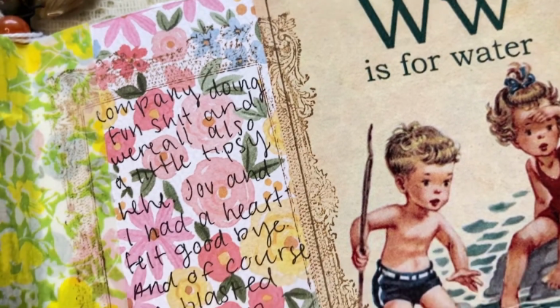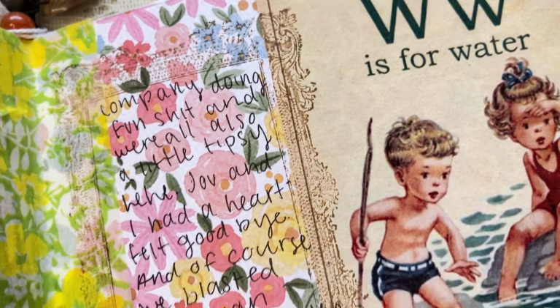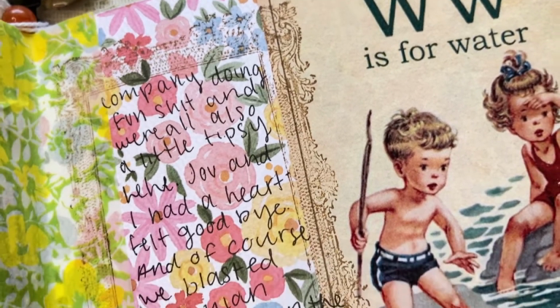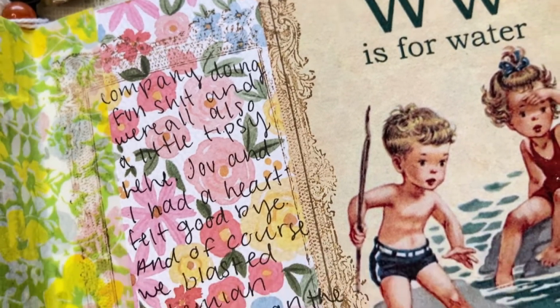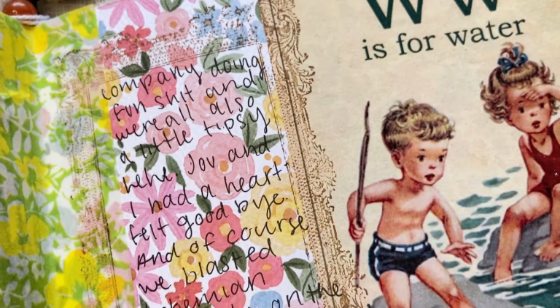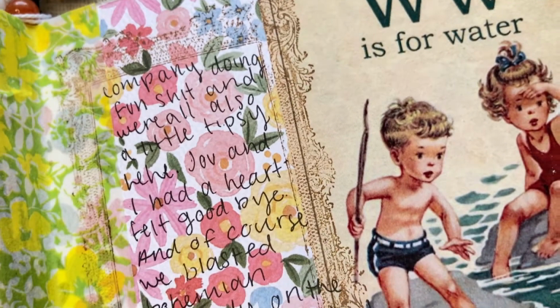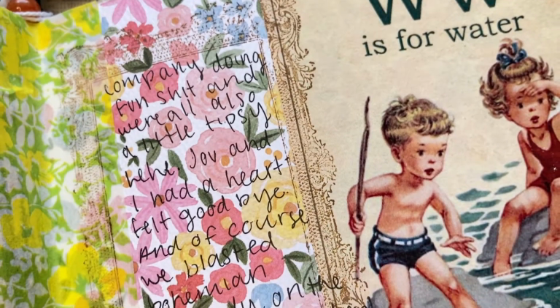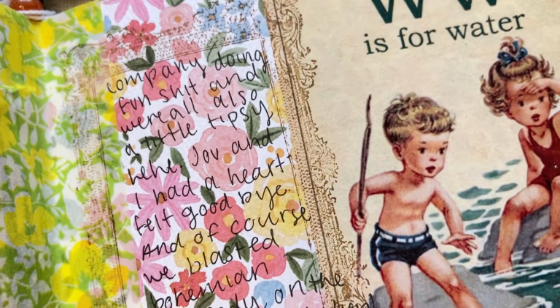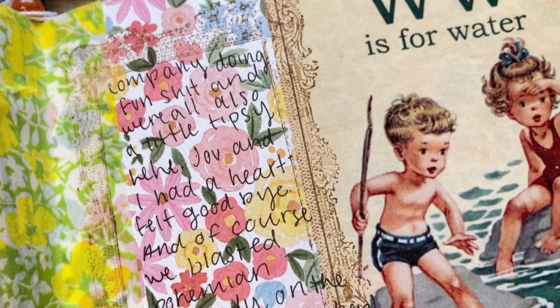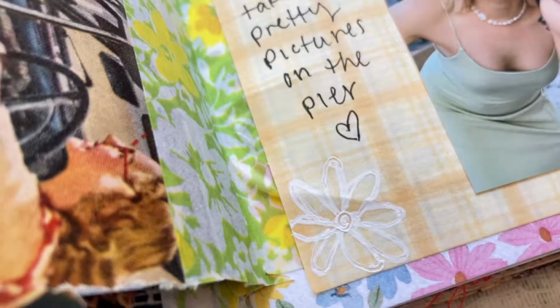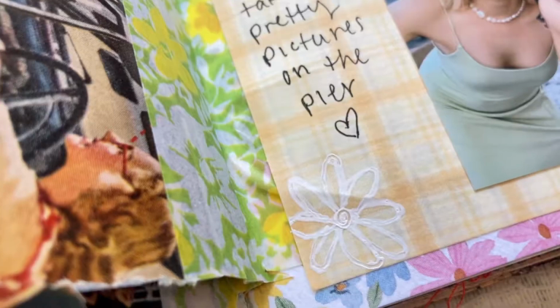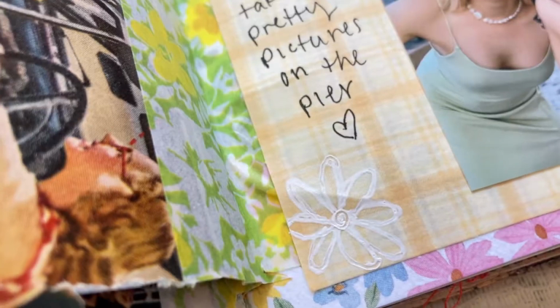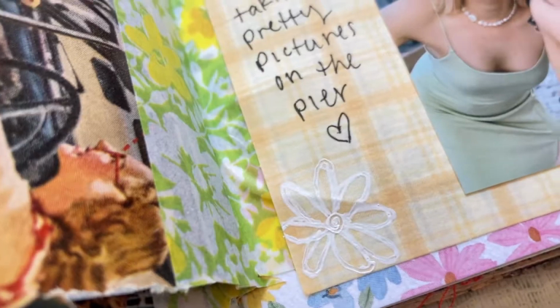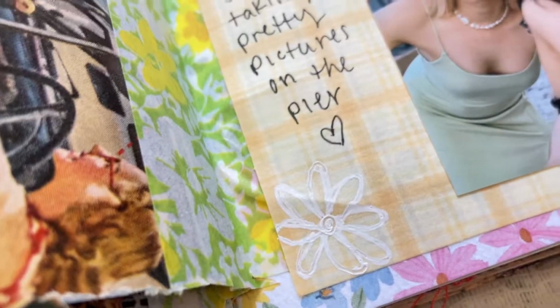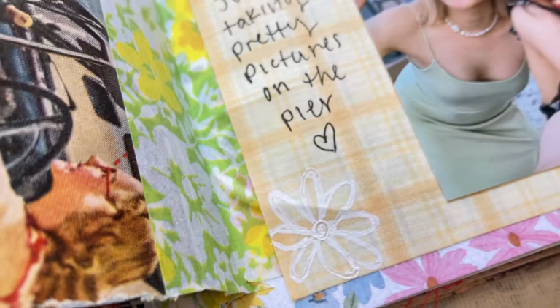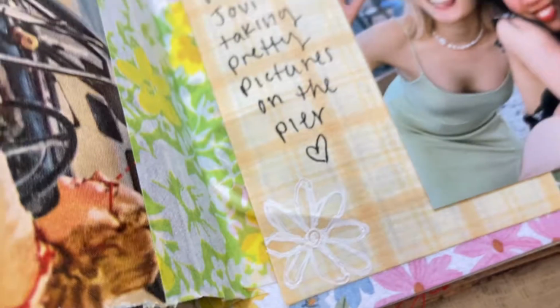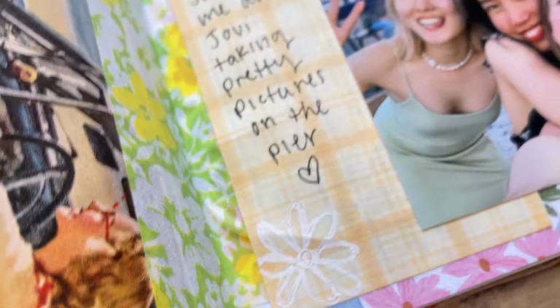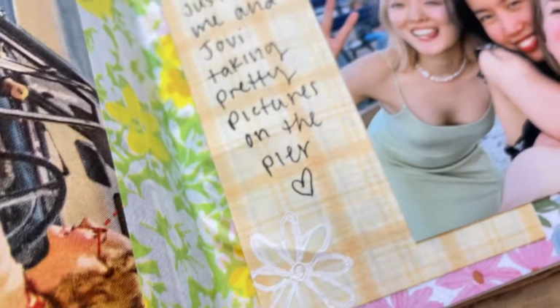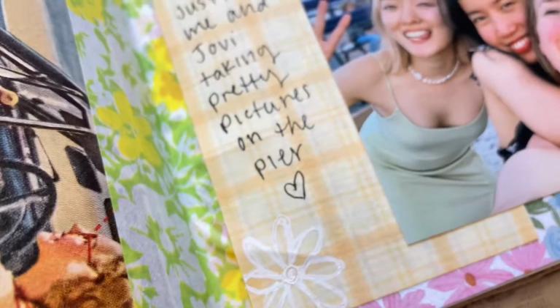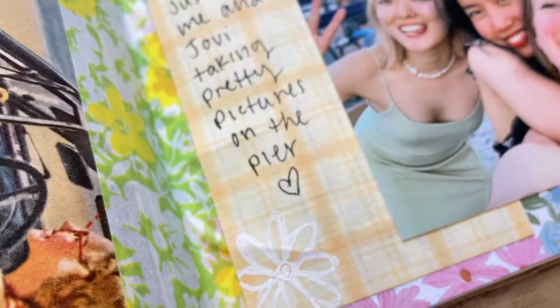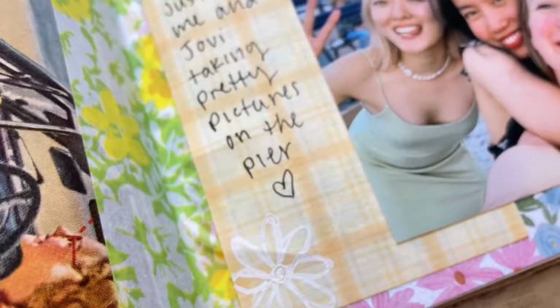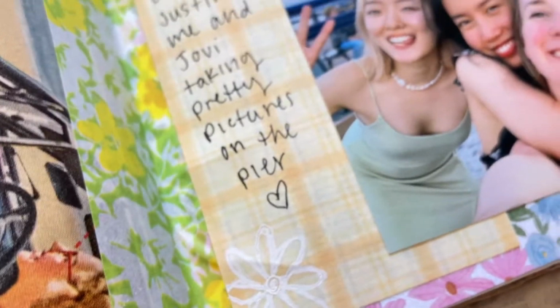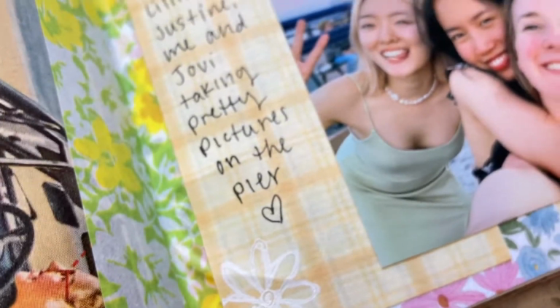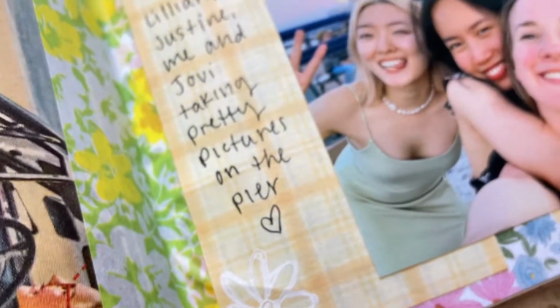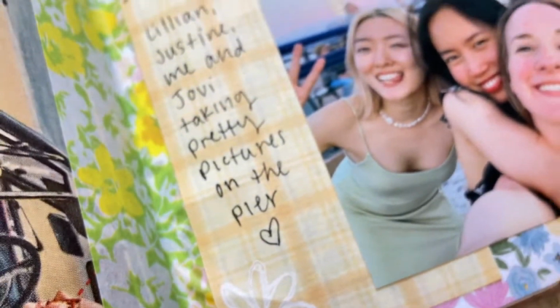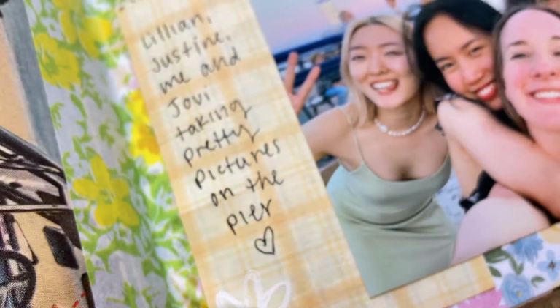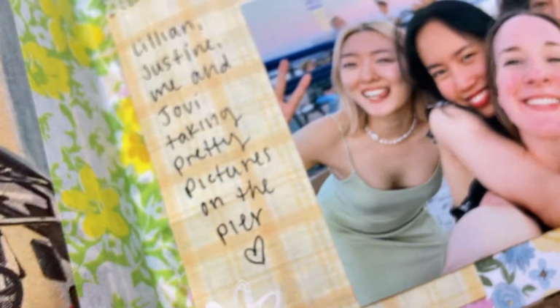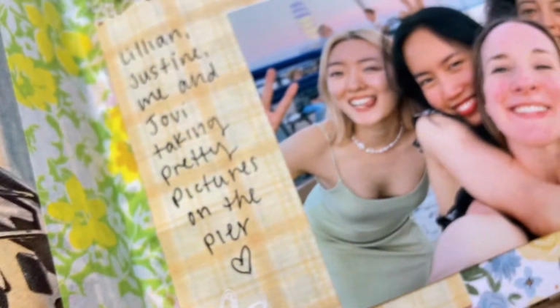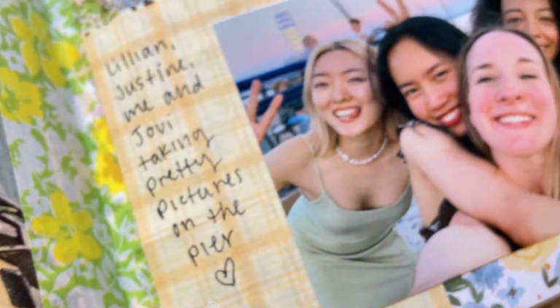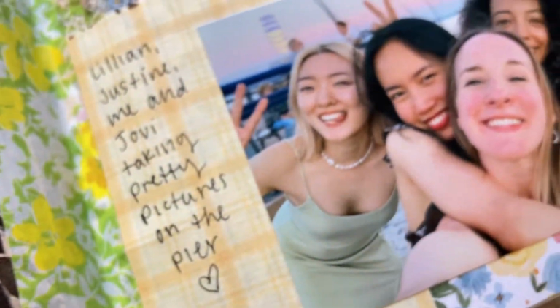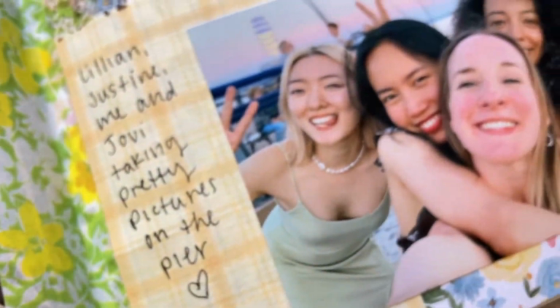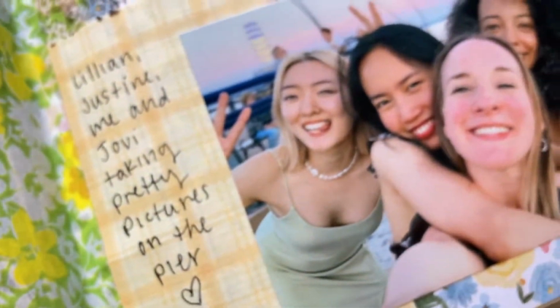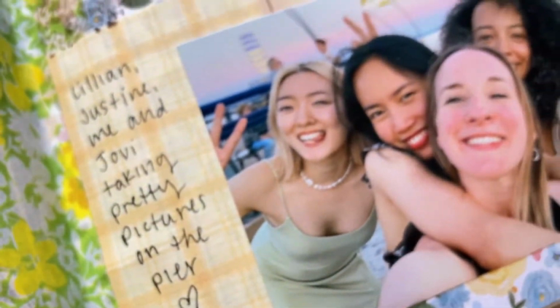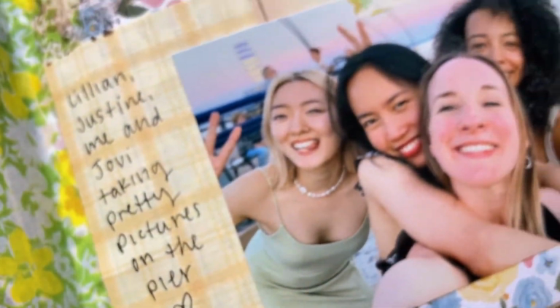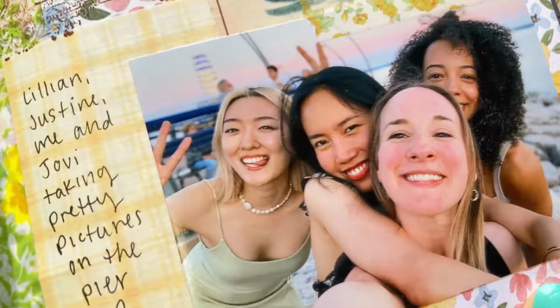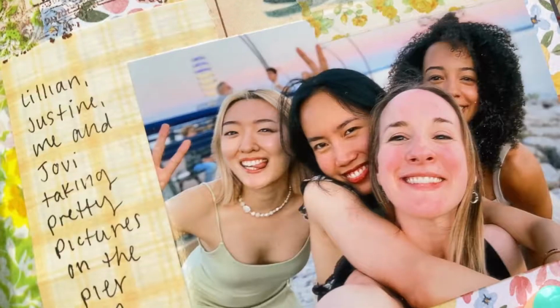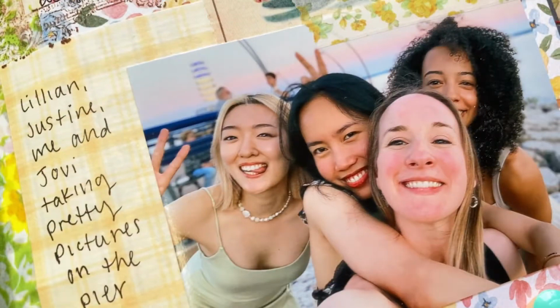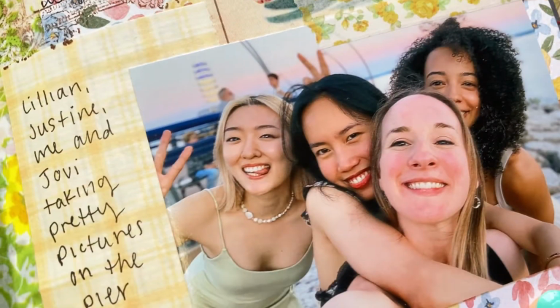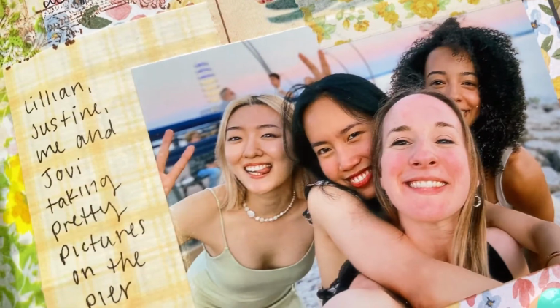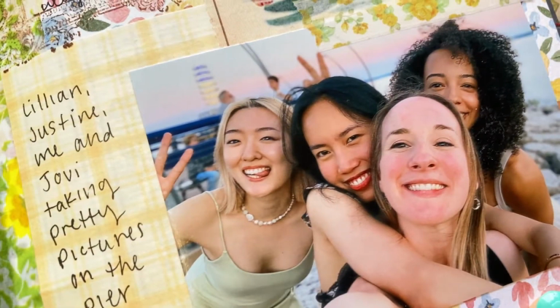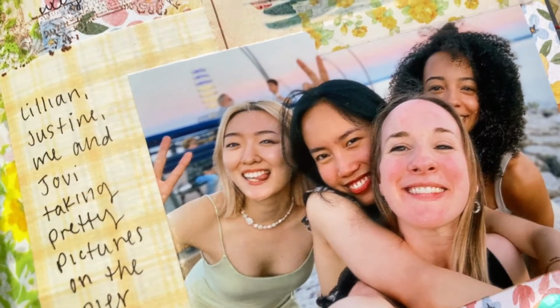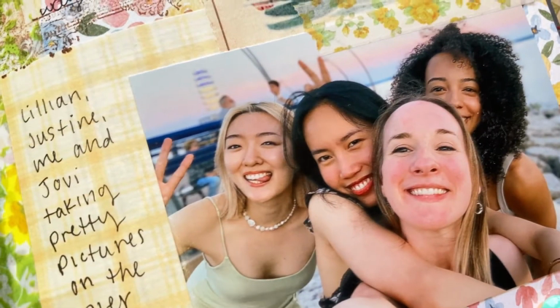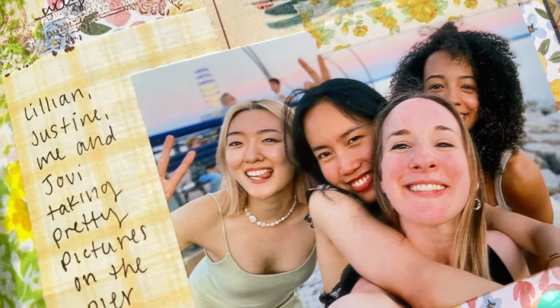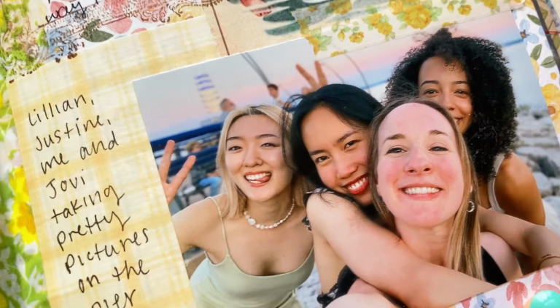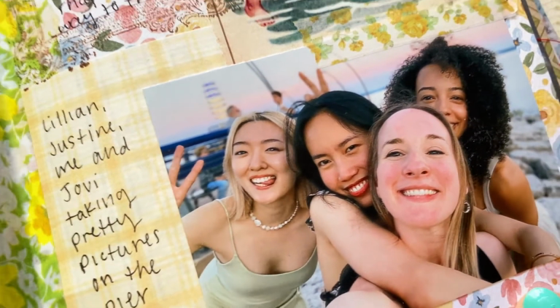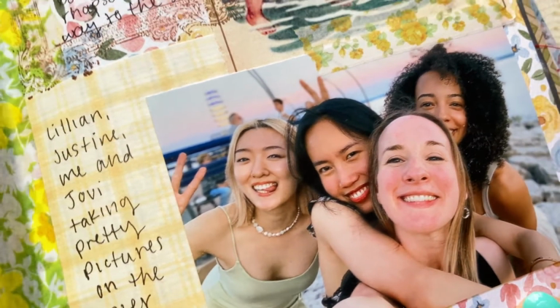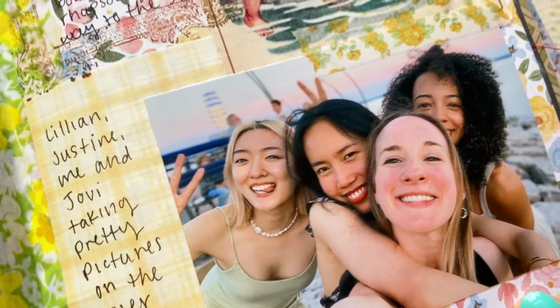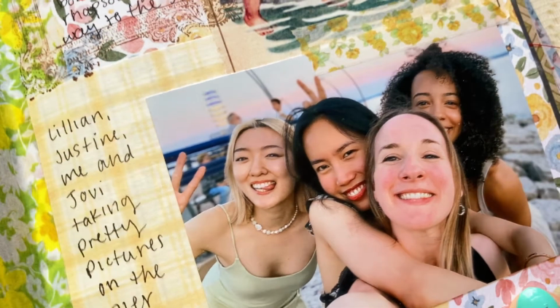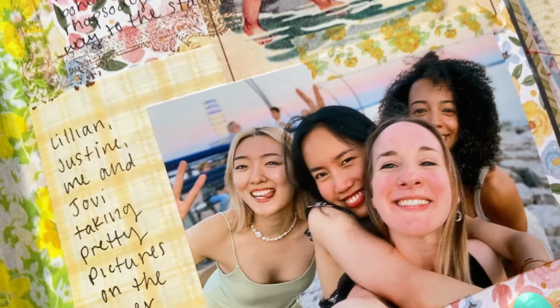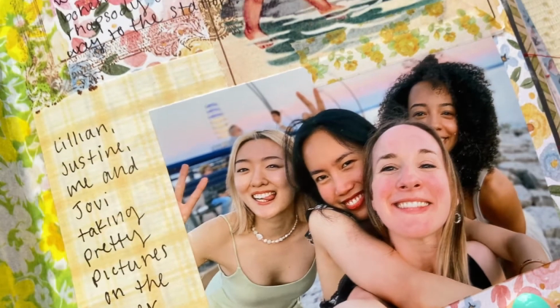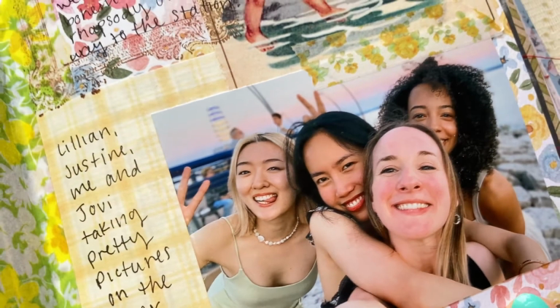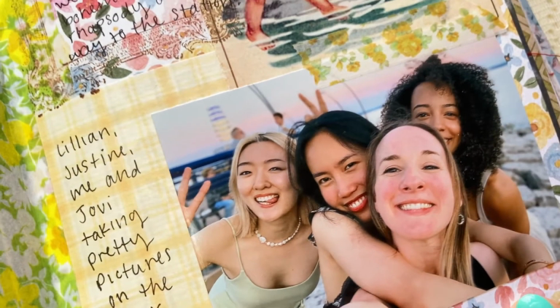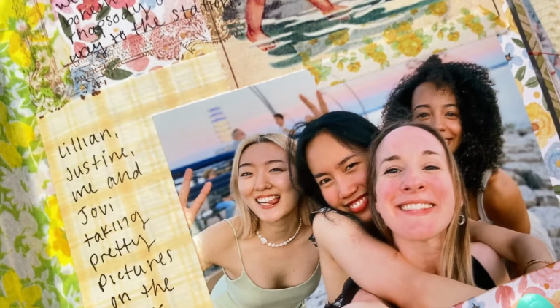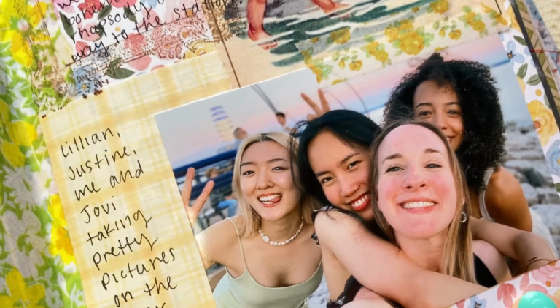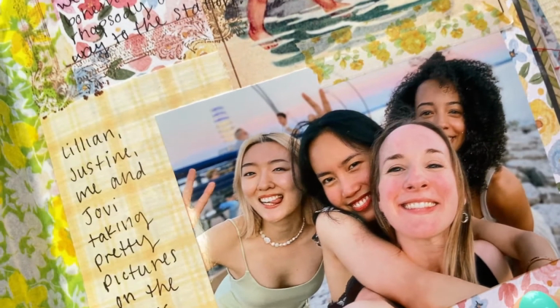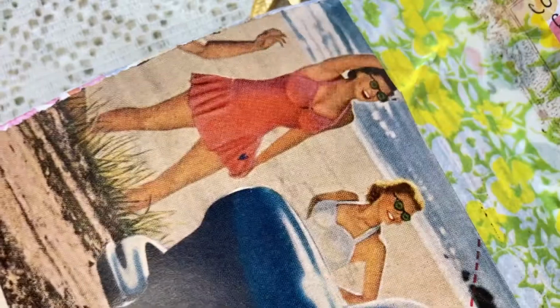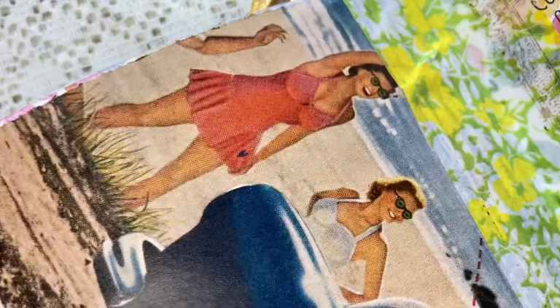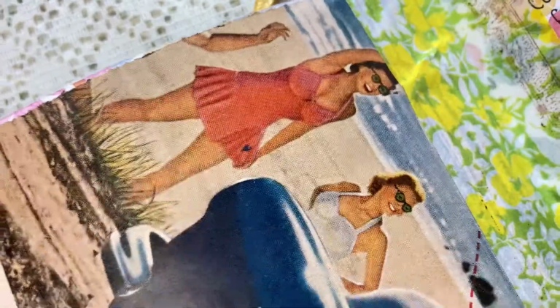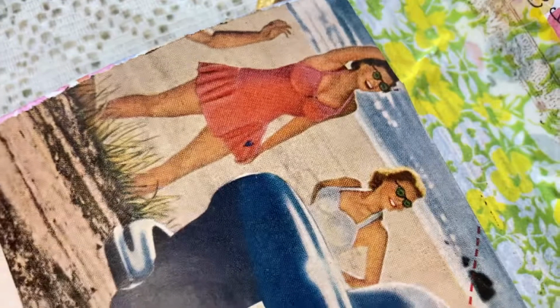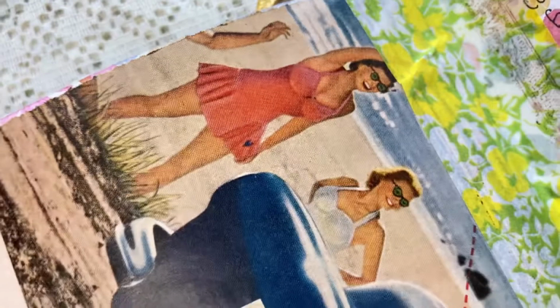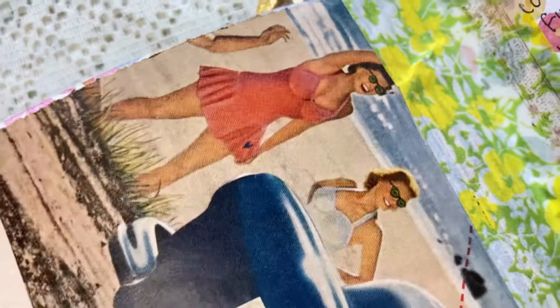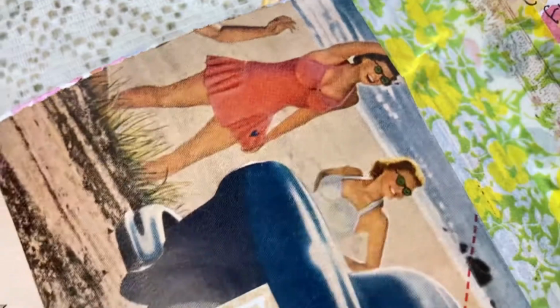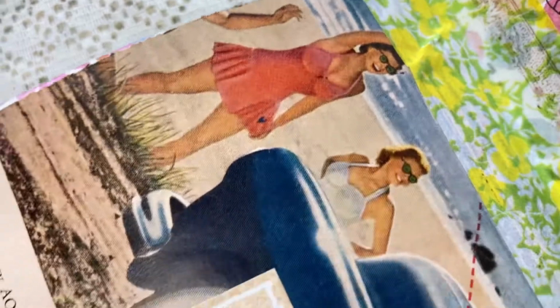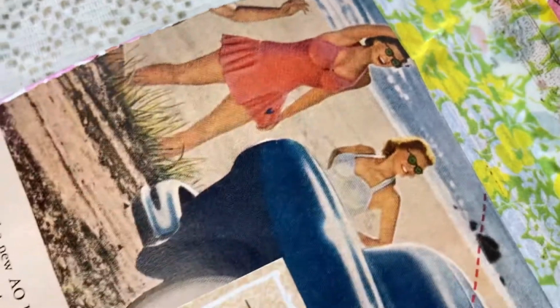So thank you guys so much for watching this quick little junk journal with me, and I will see you in the next one. Bye!